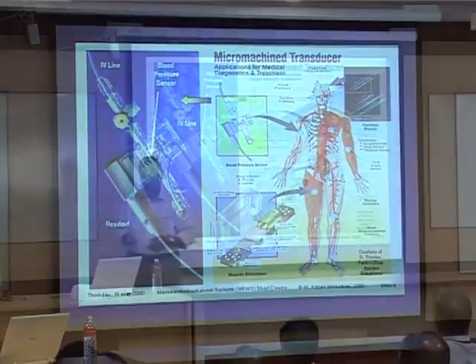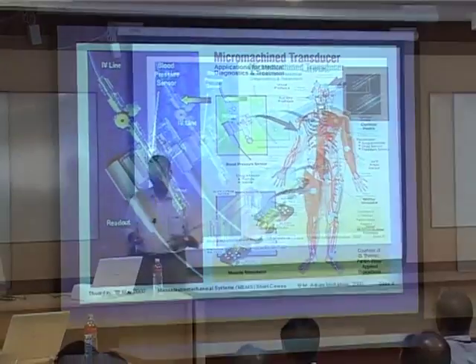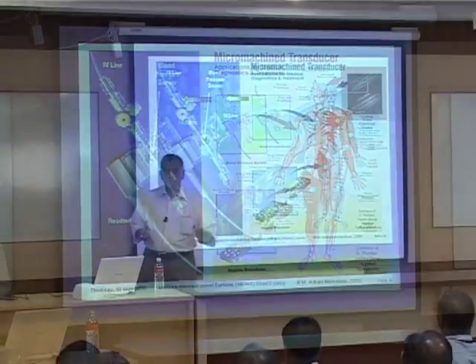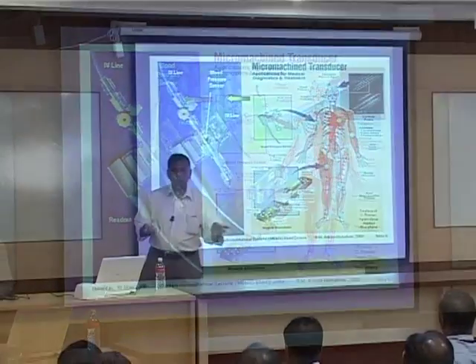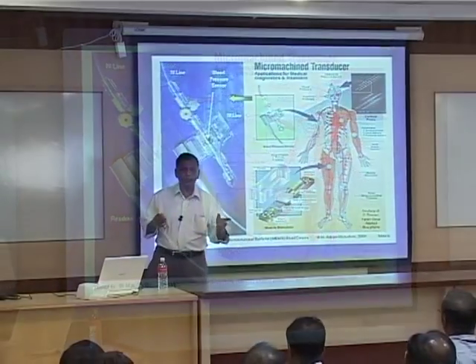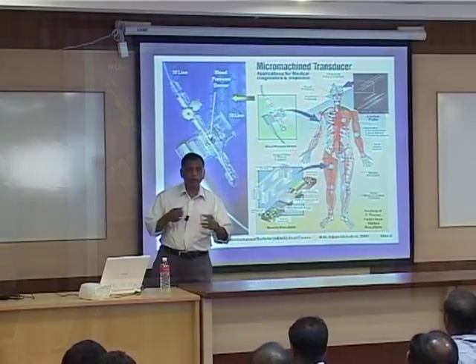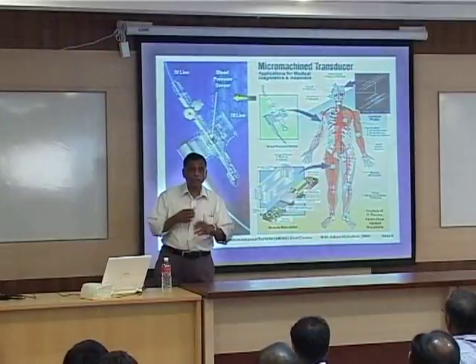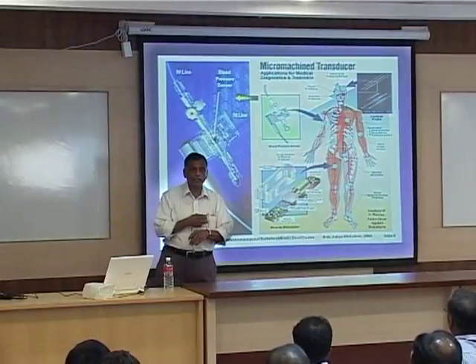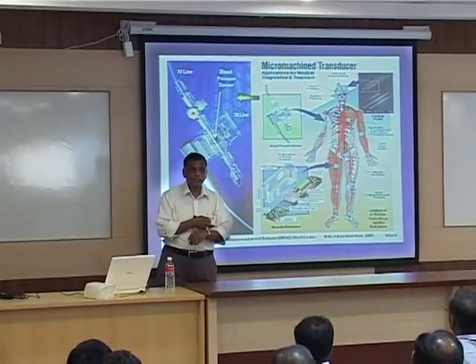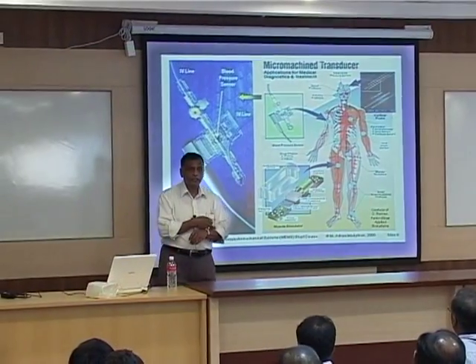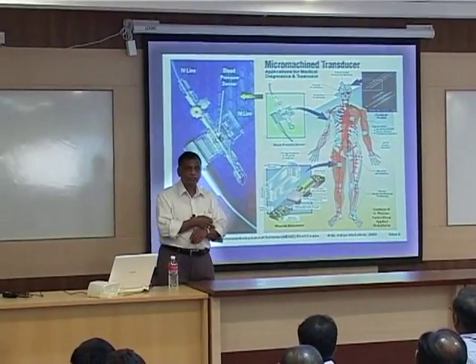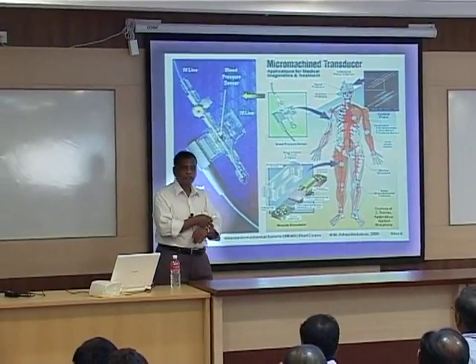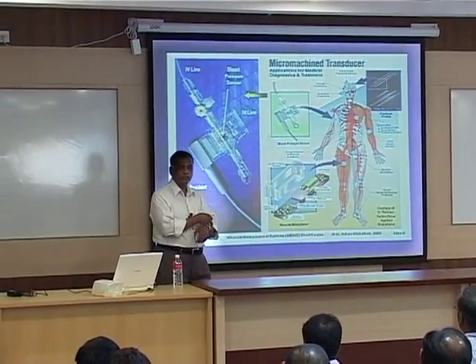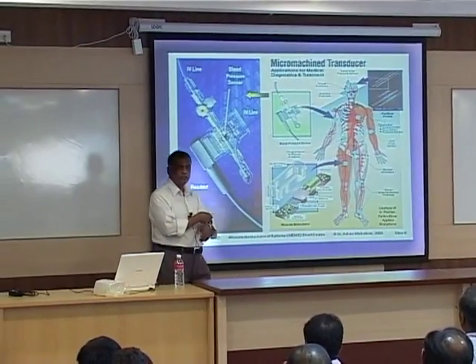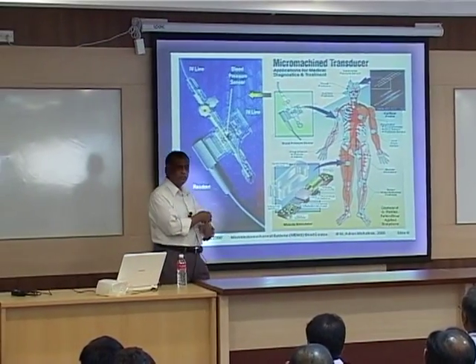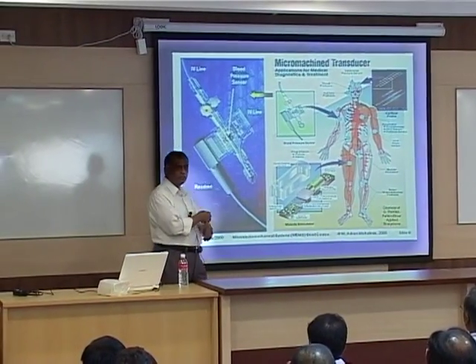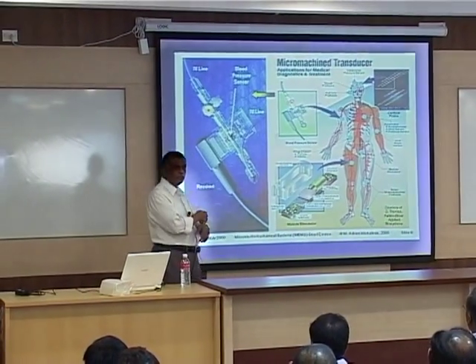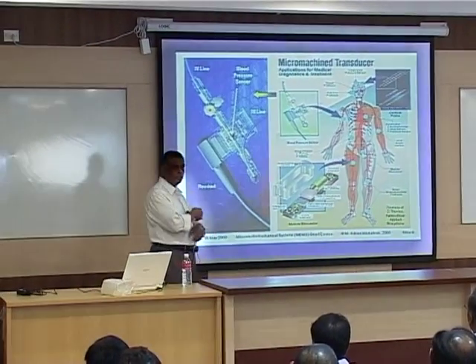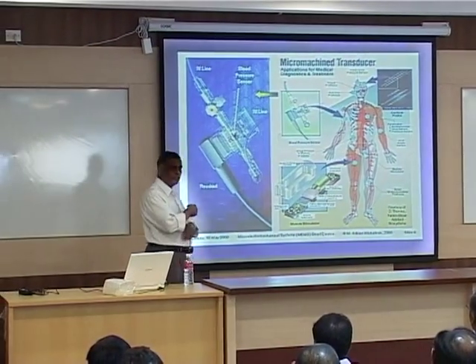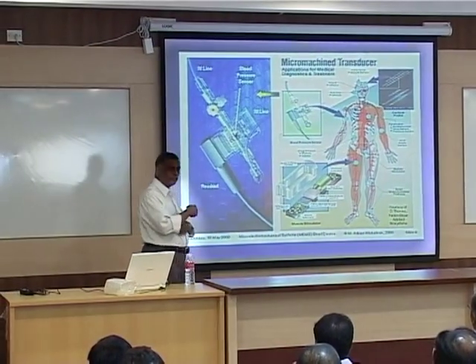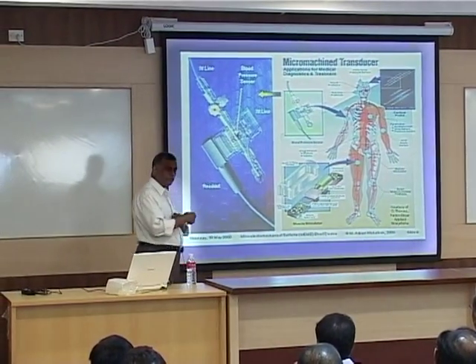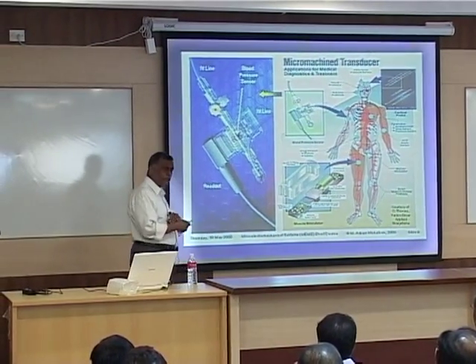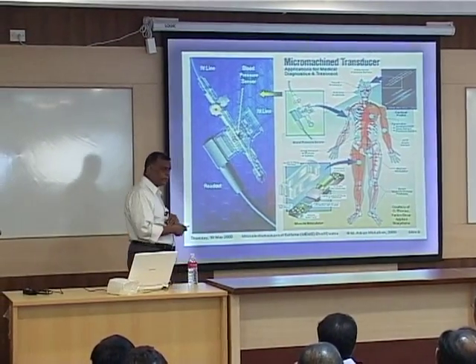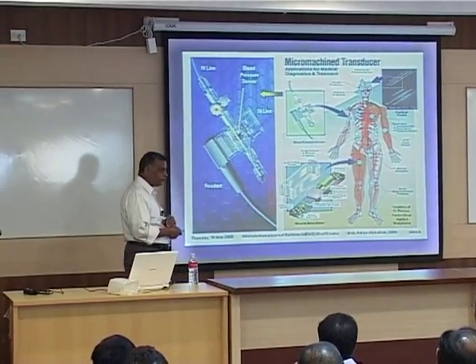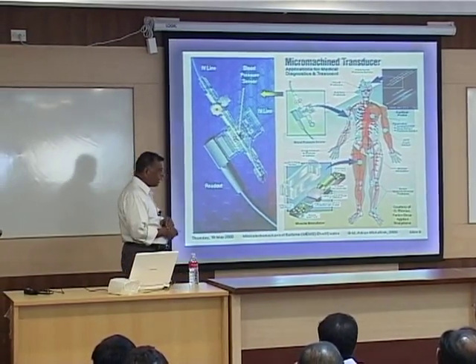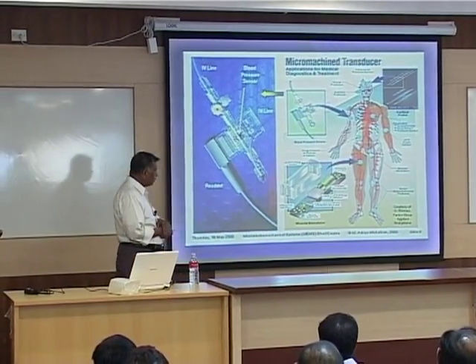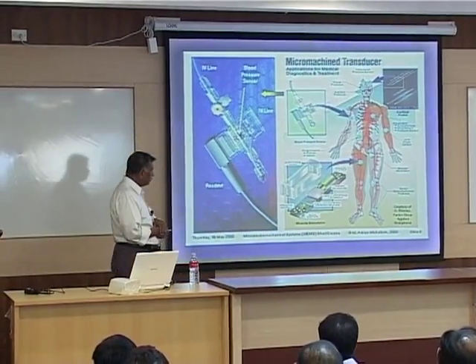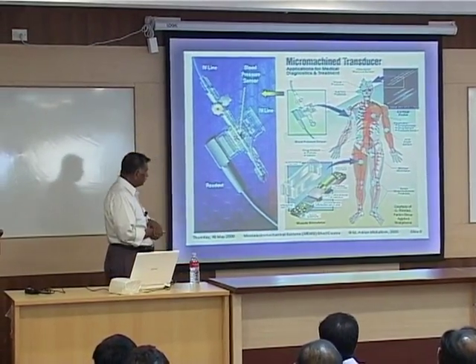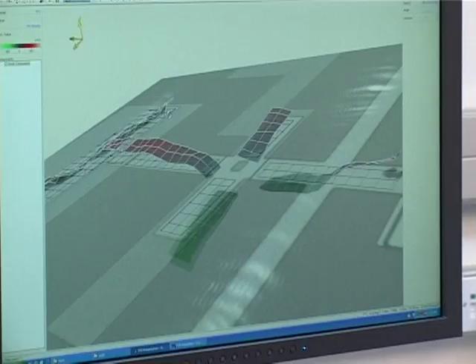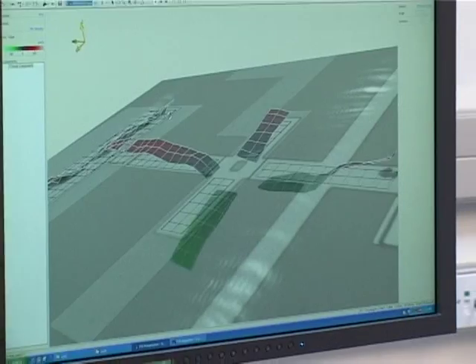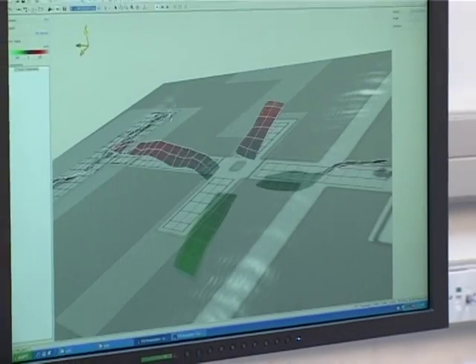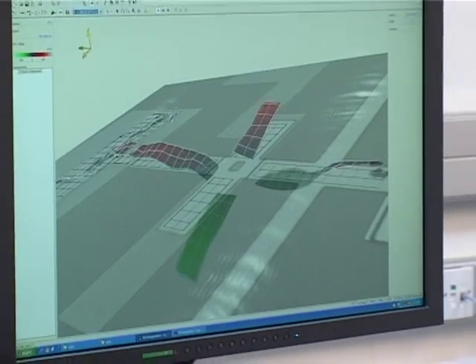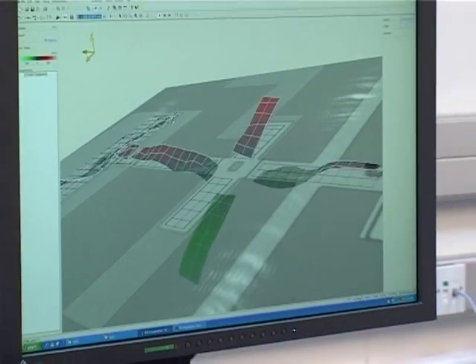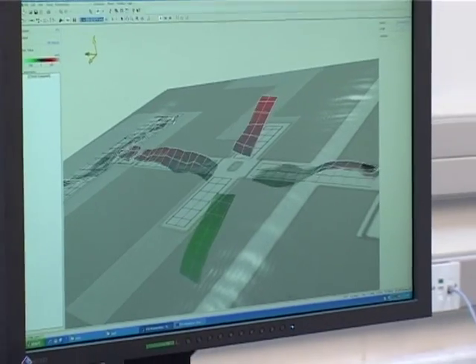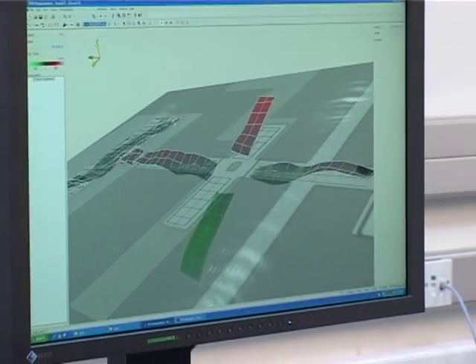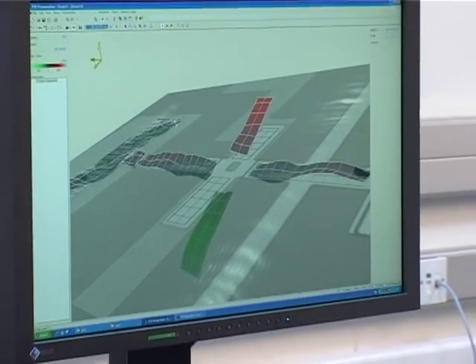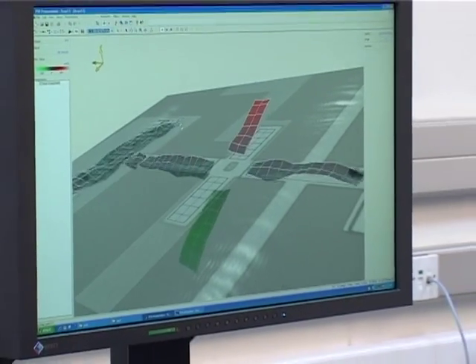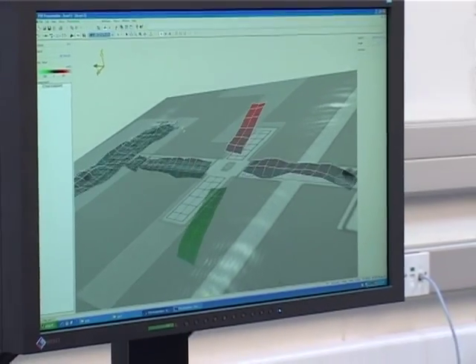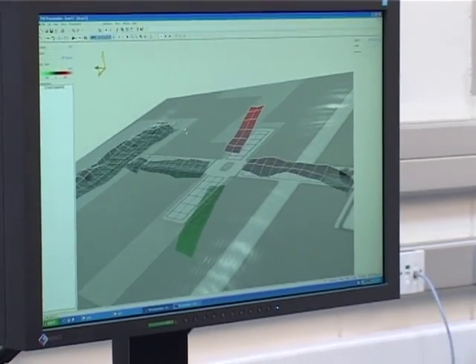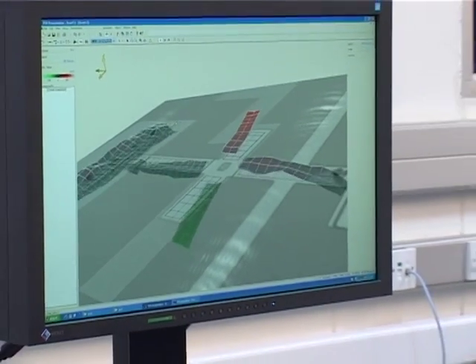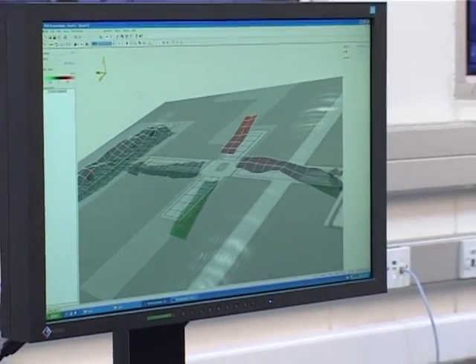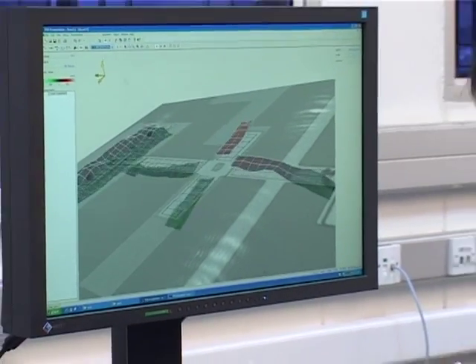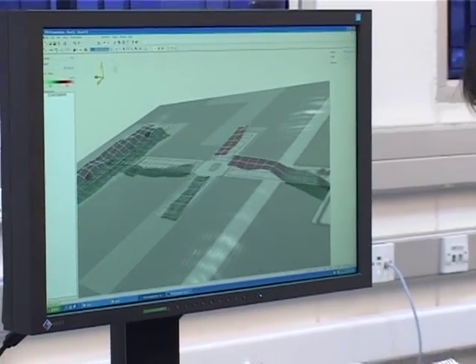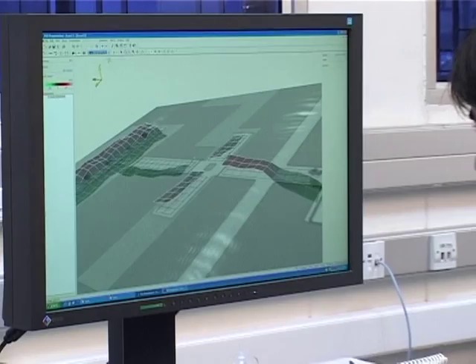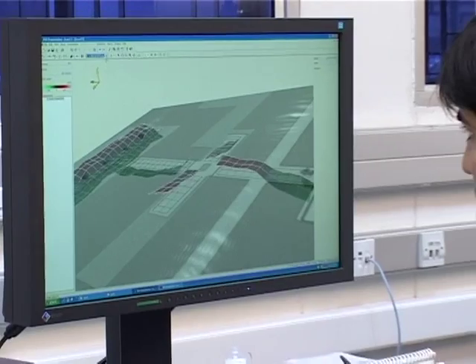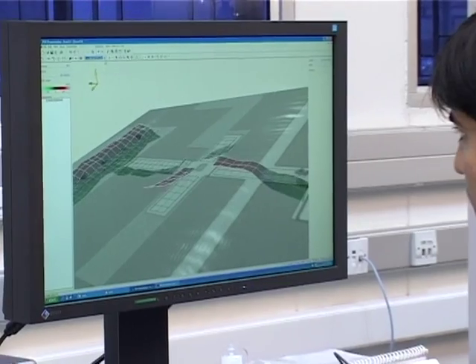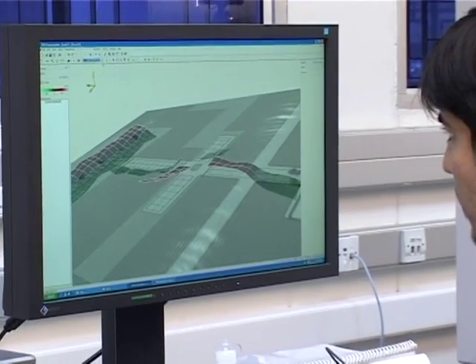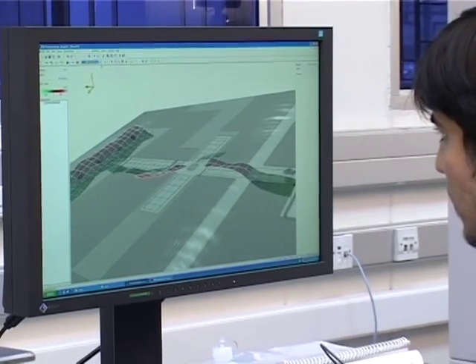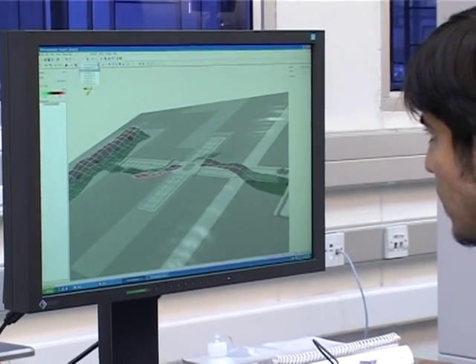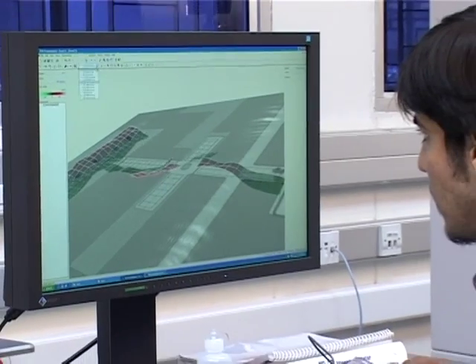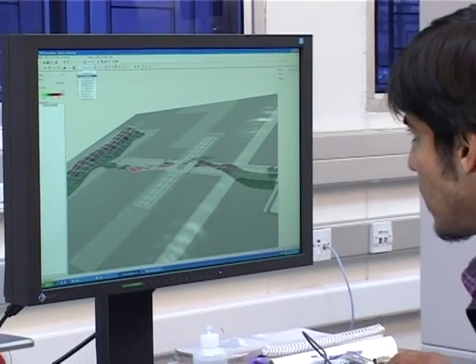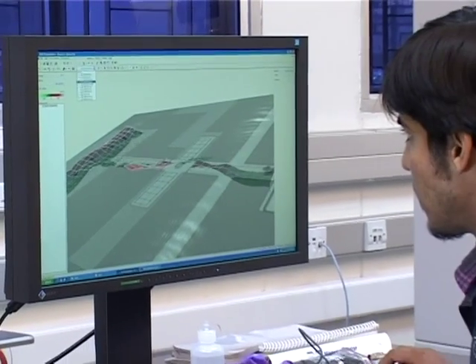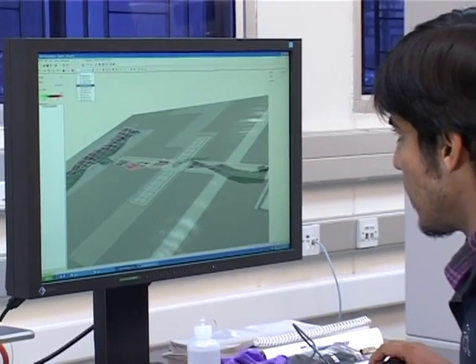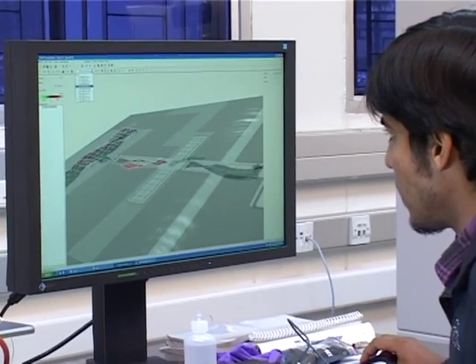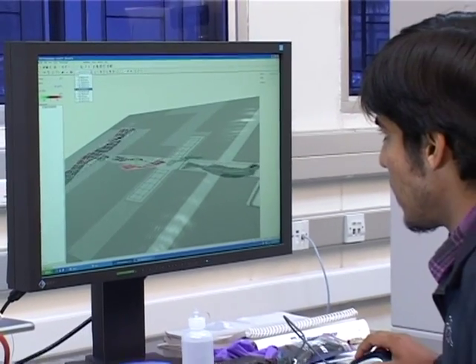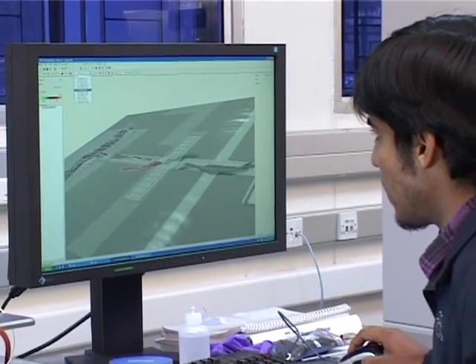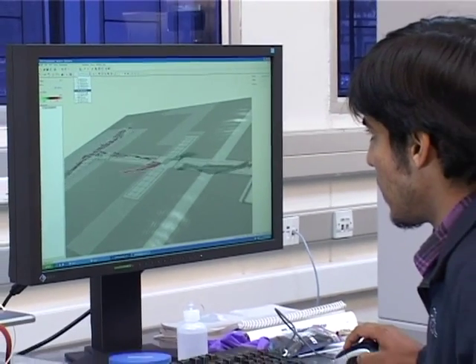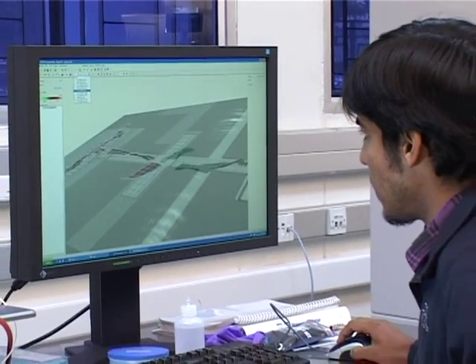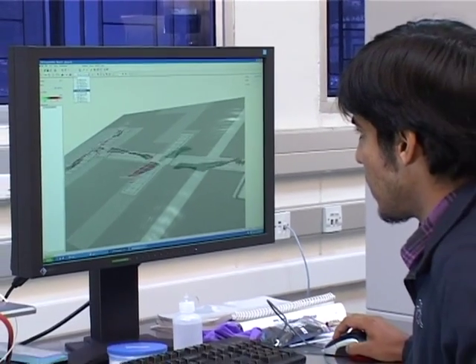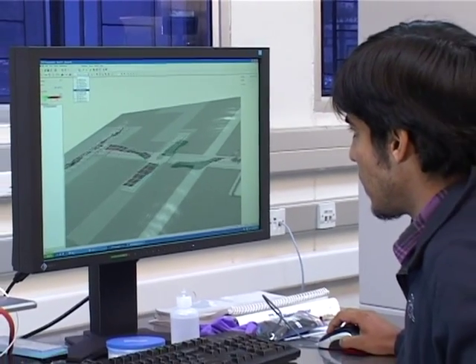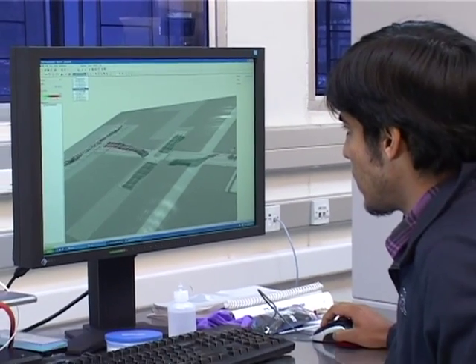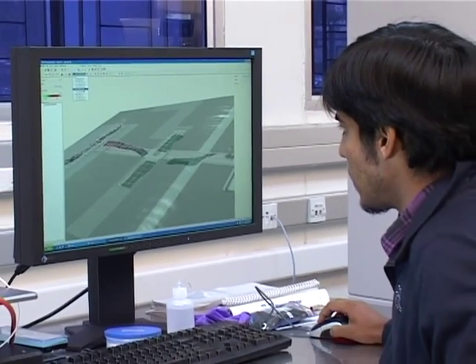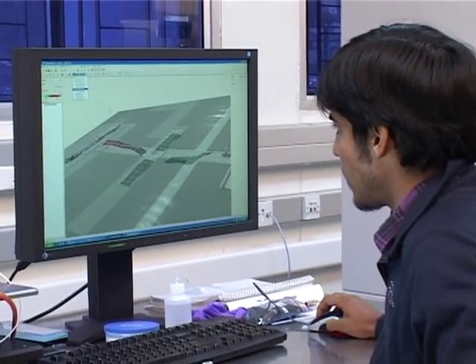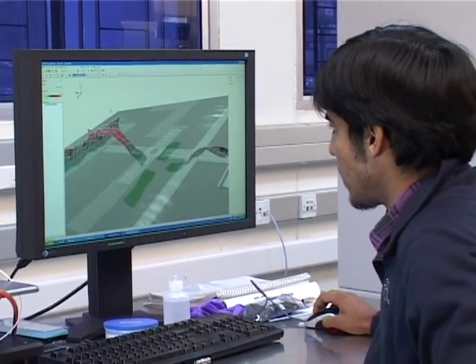The mandate is to conduct fundamental research and simultaneously to develop indigenous nanotechnologies for healthcare, agriculture, renewable energy, defense, and other industries.